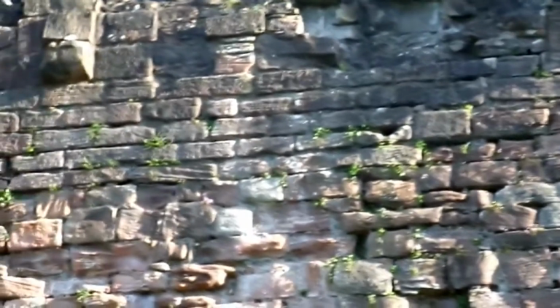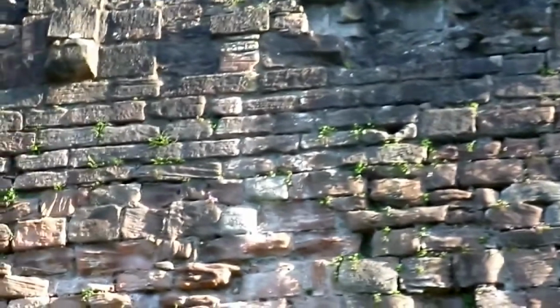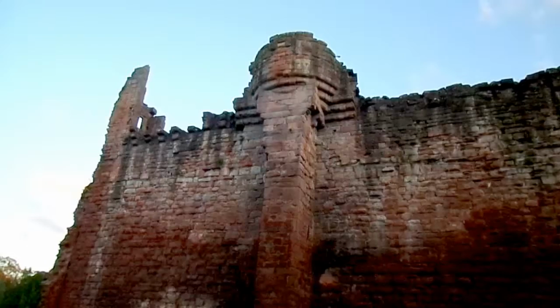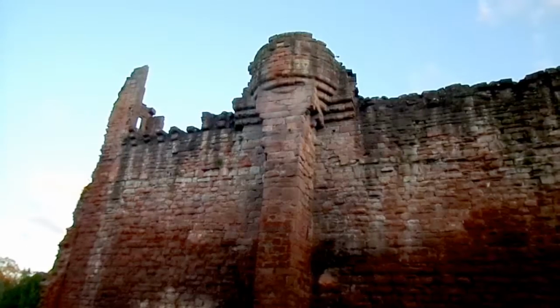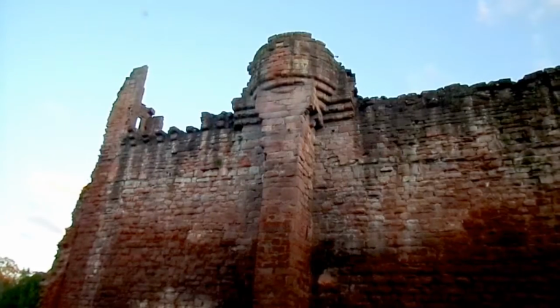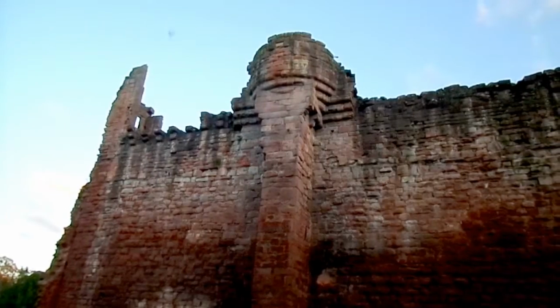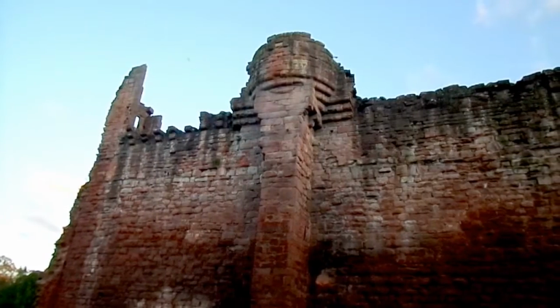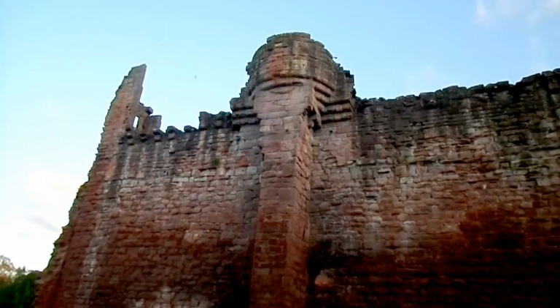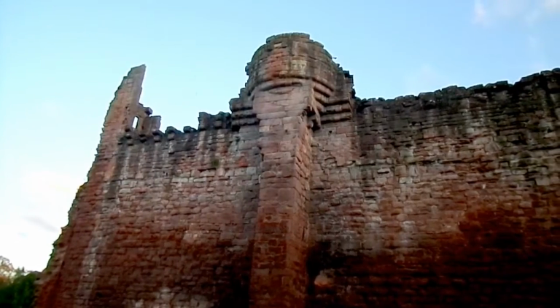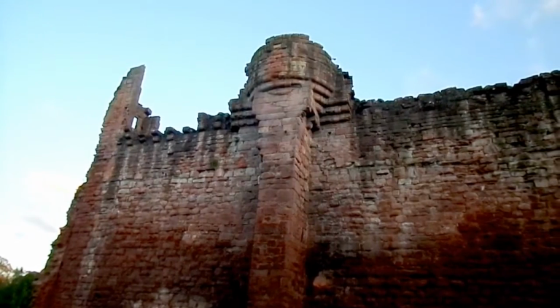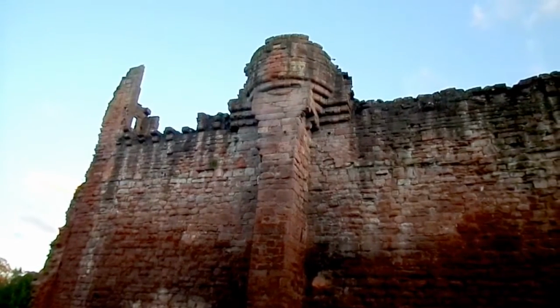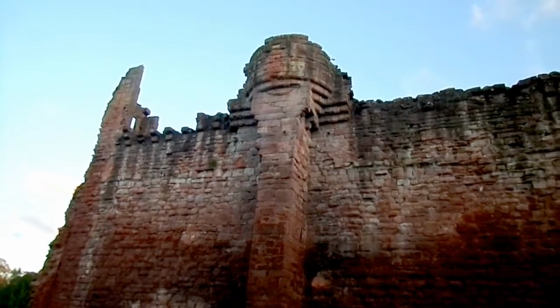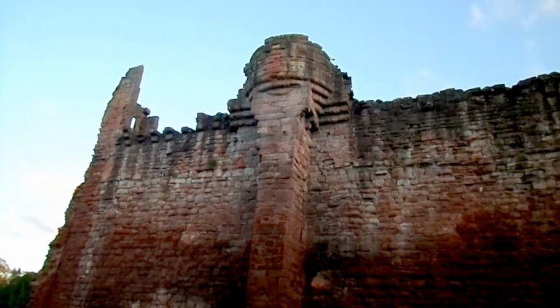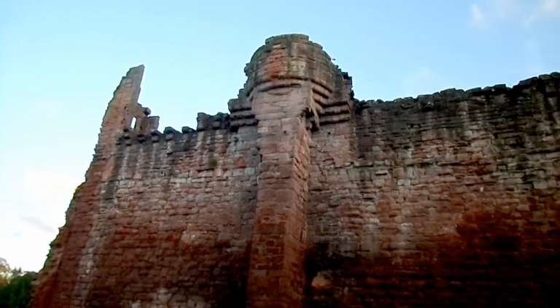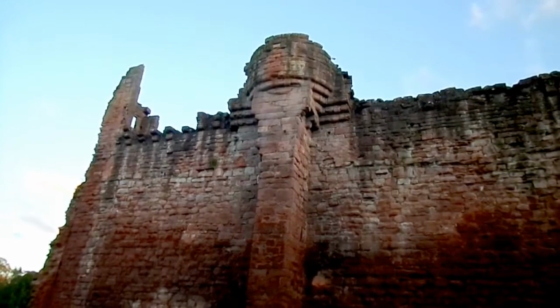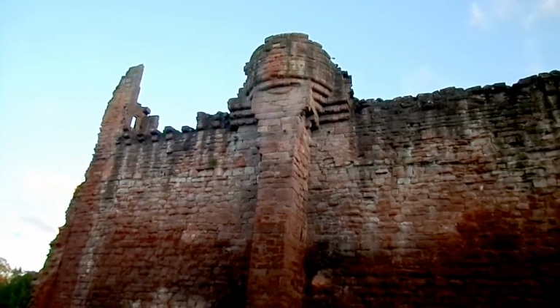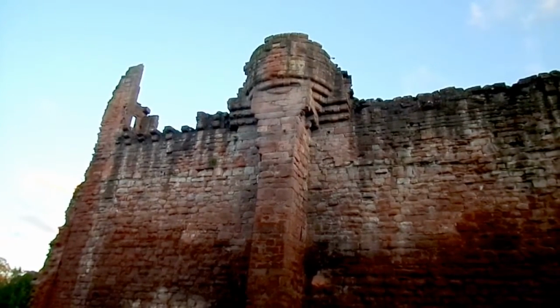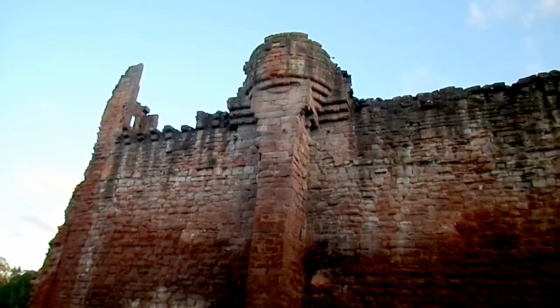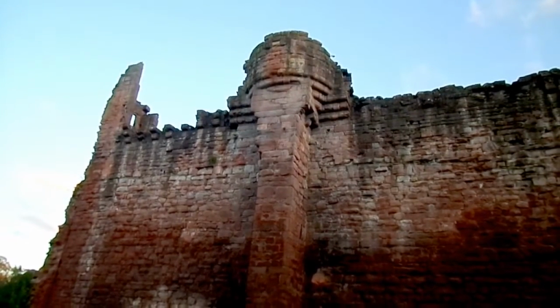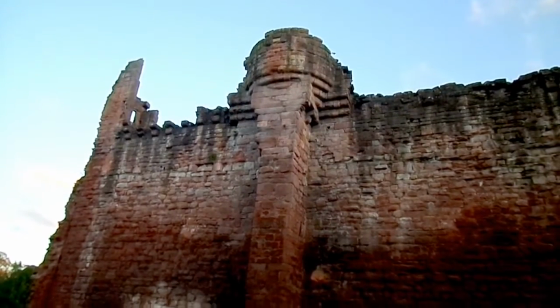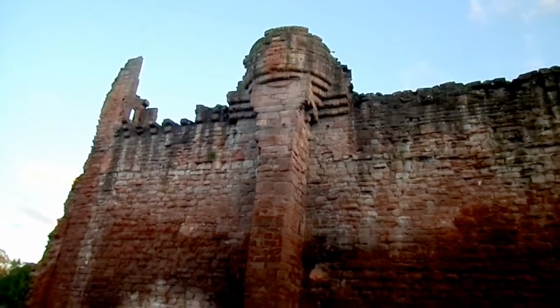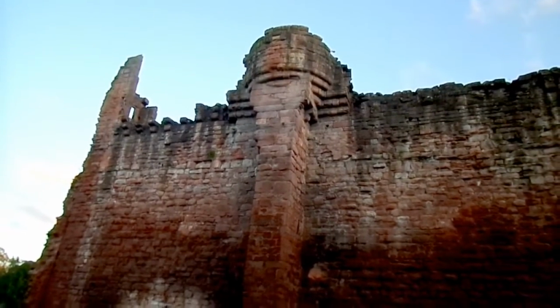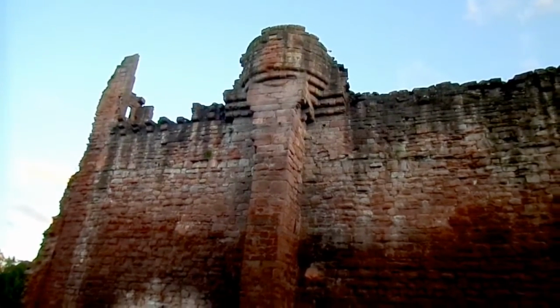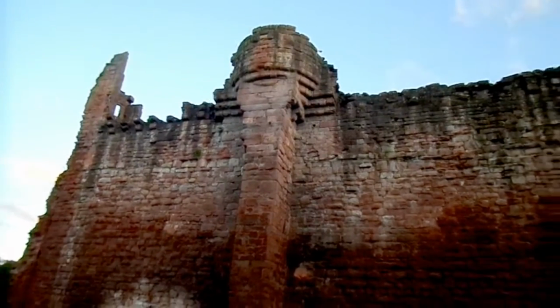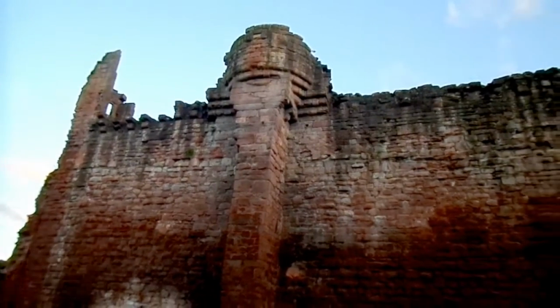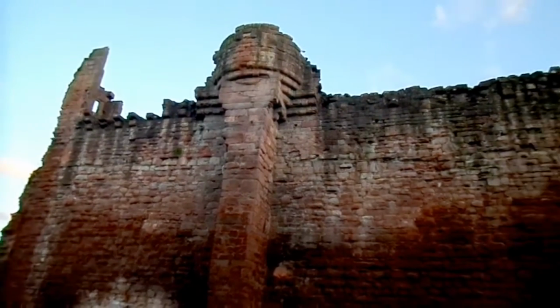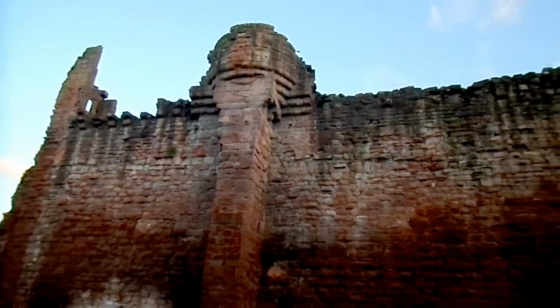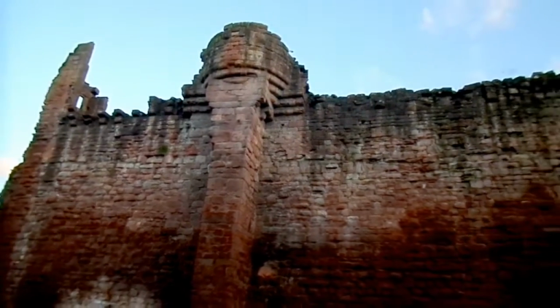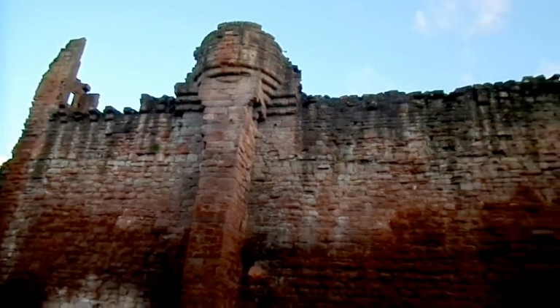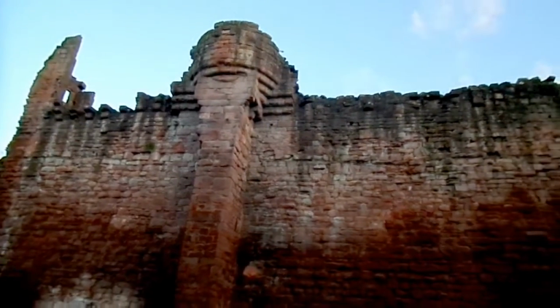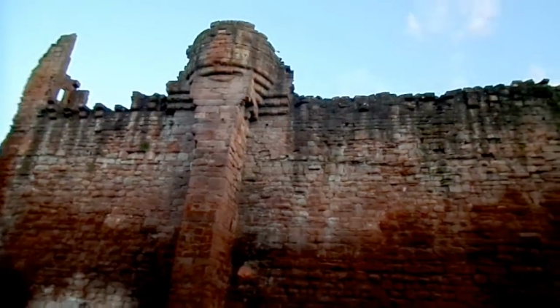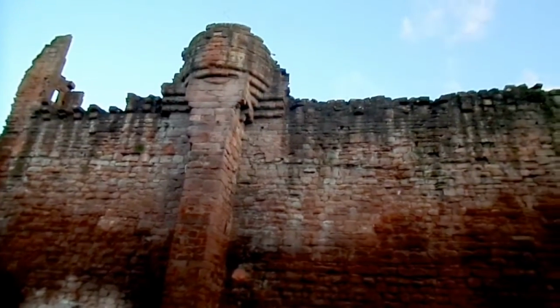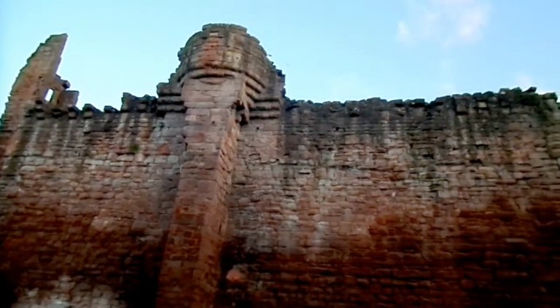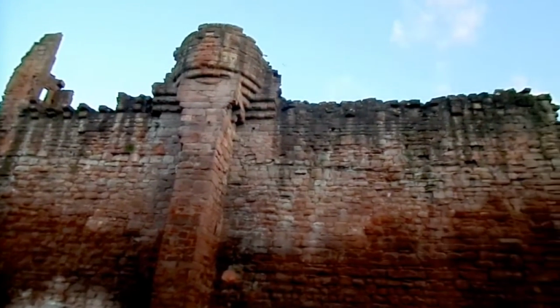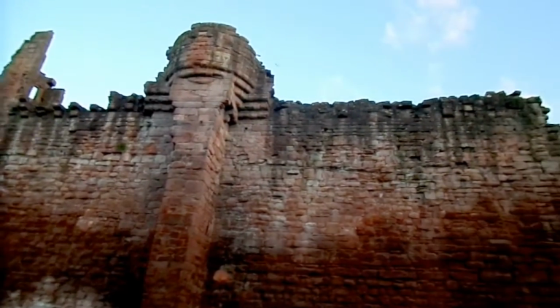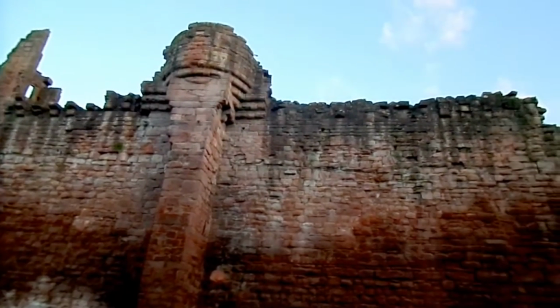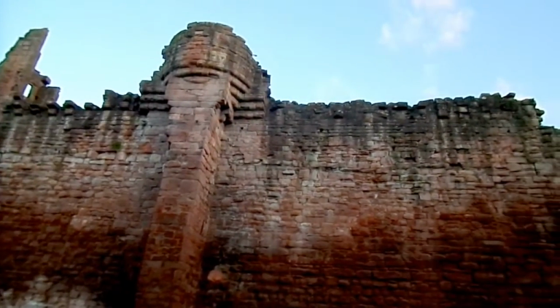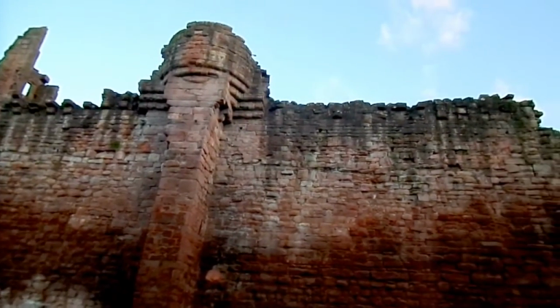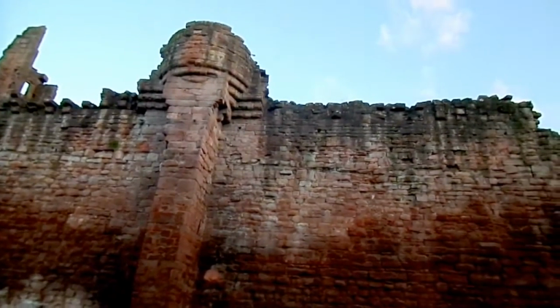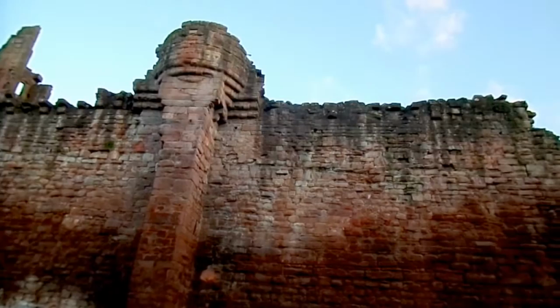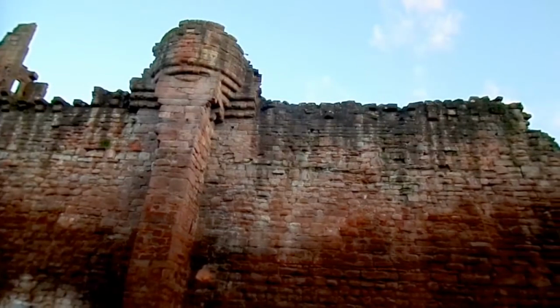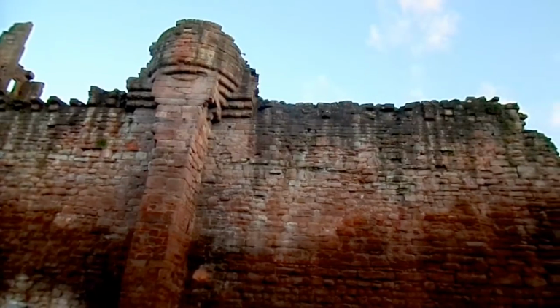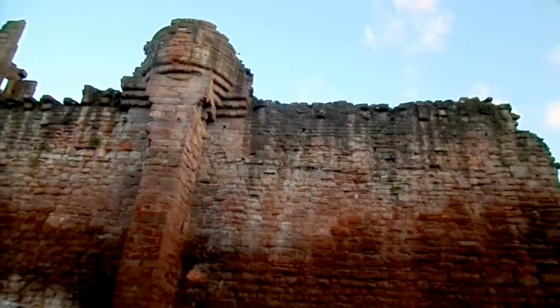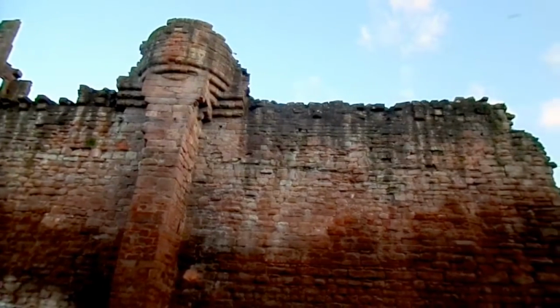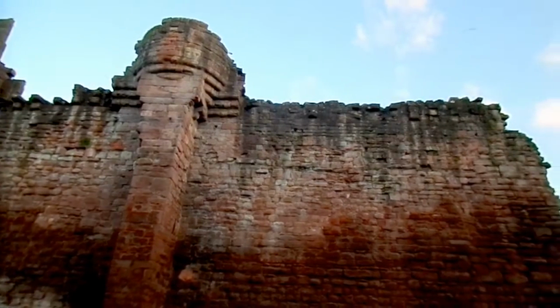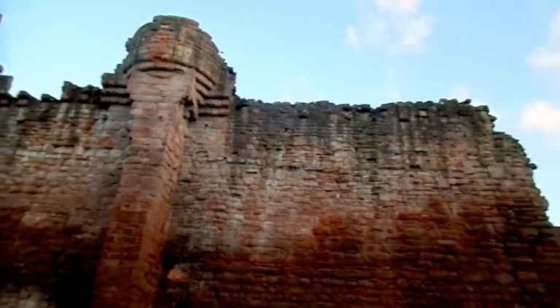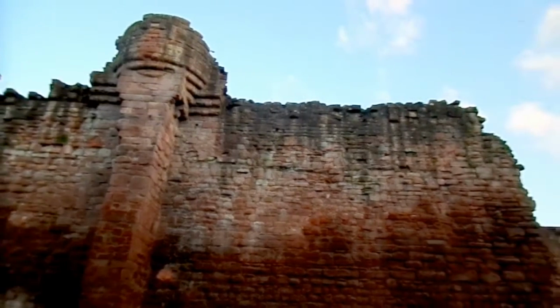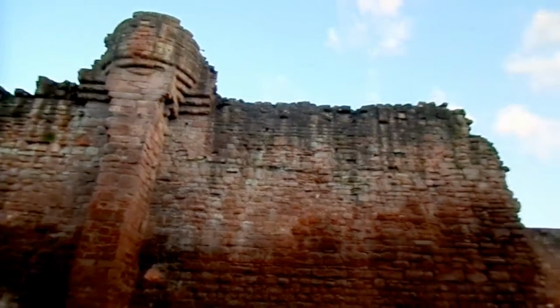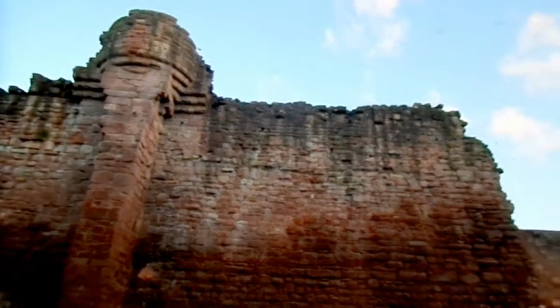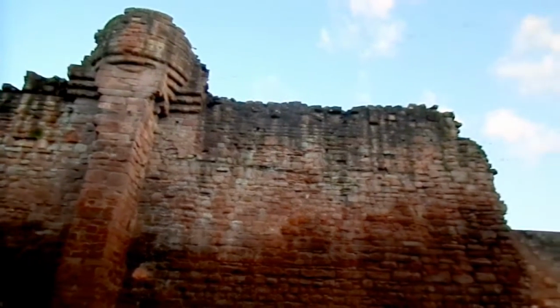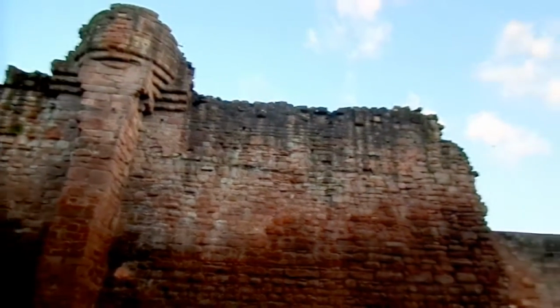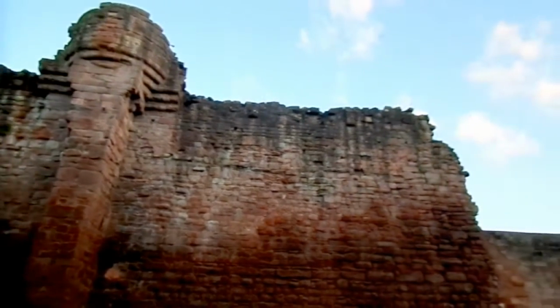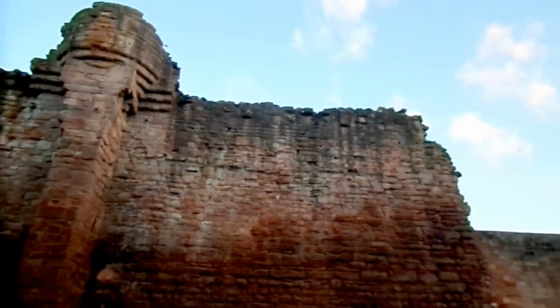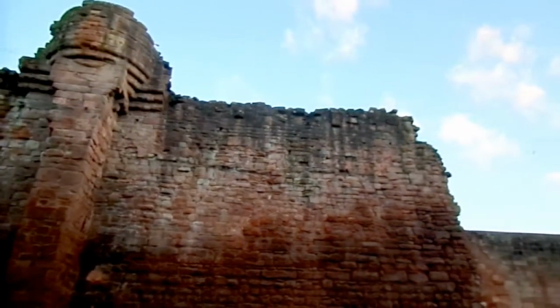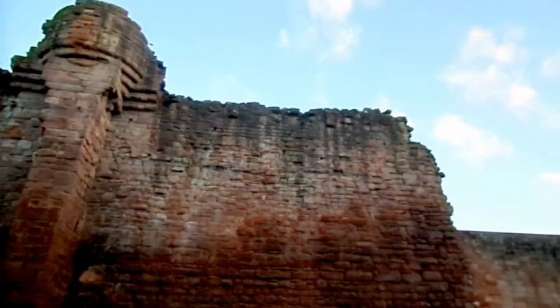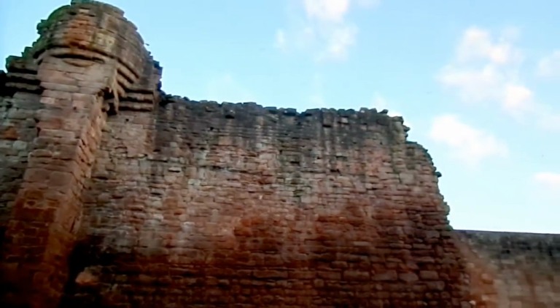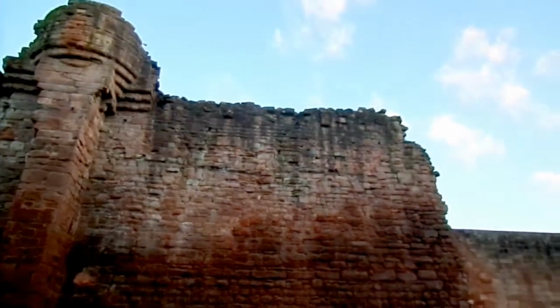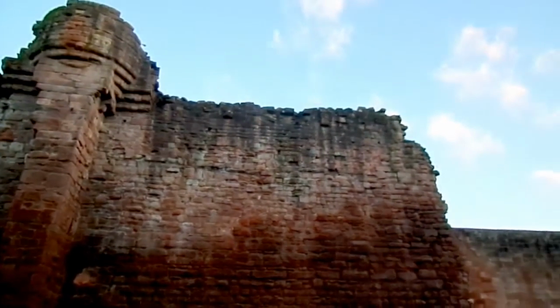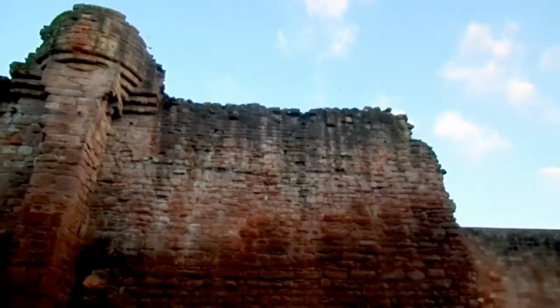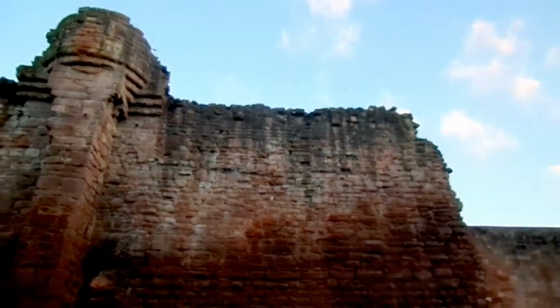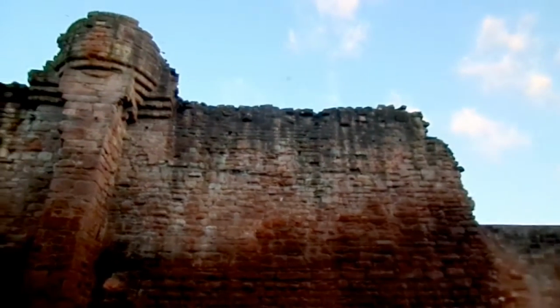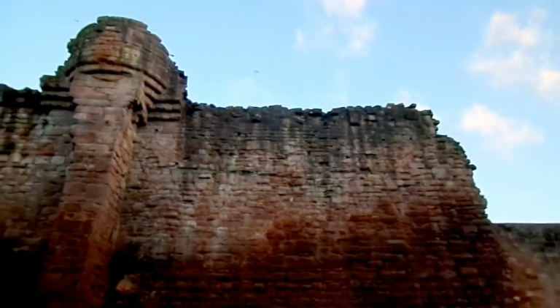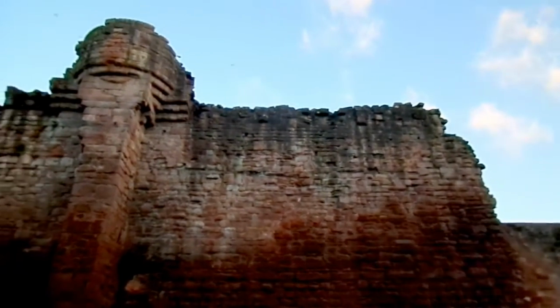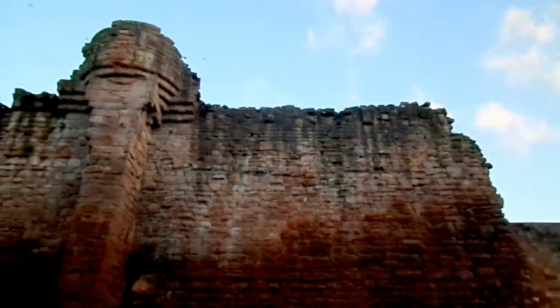These are actually sand martins because the stone is red sandstone, so it's very similar to their normal nesting habitat.